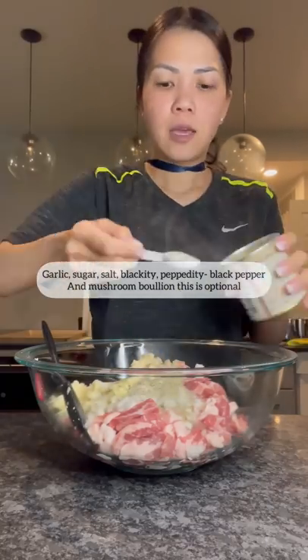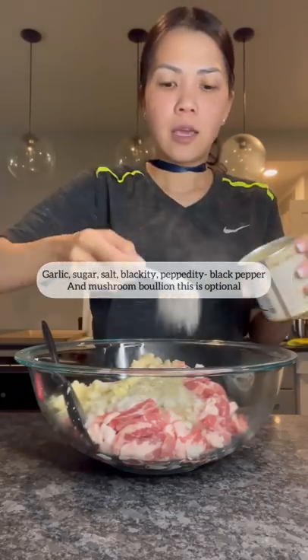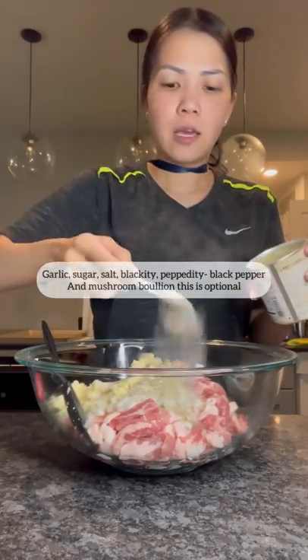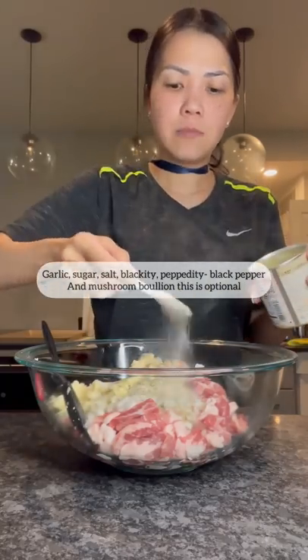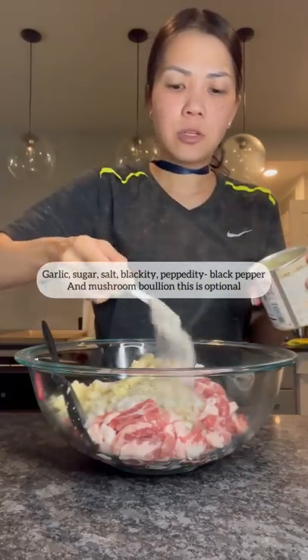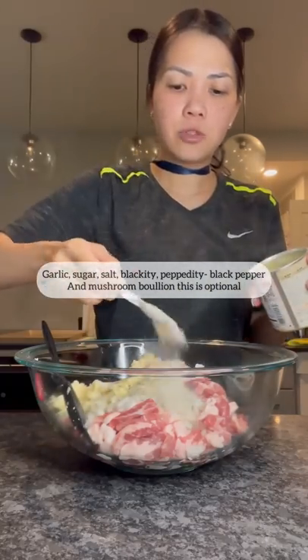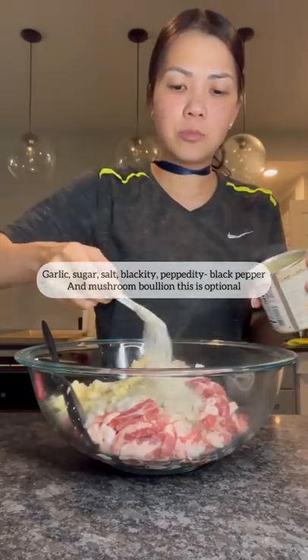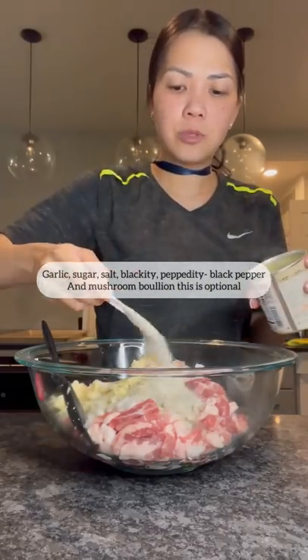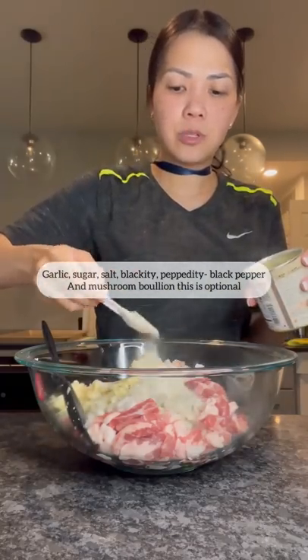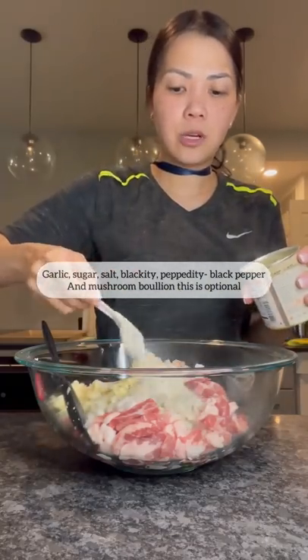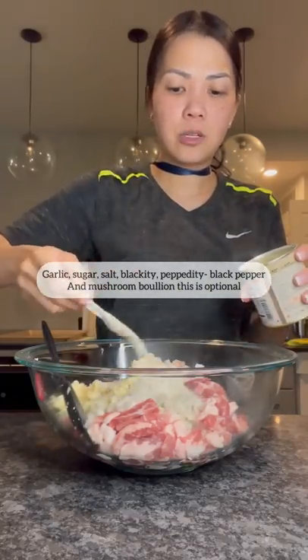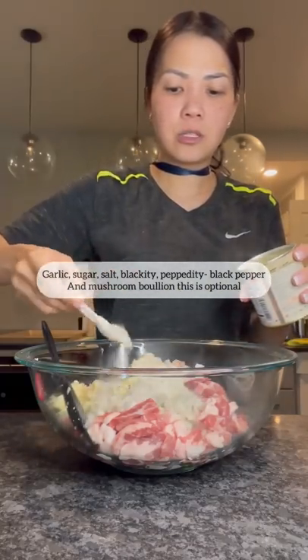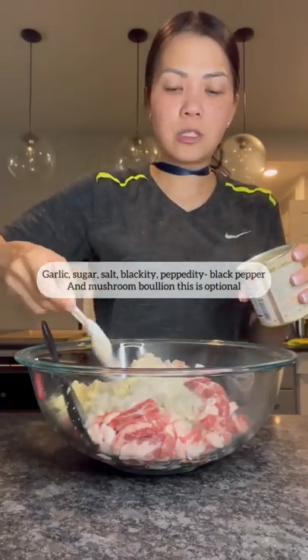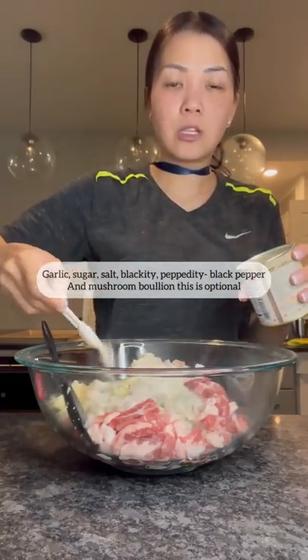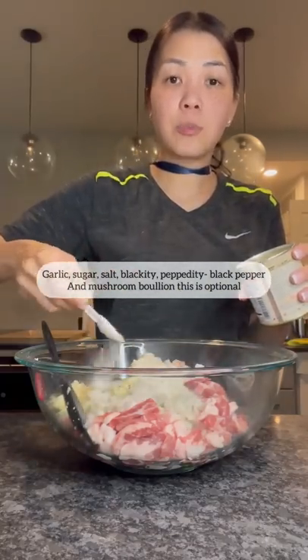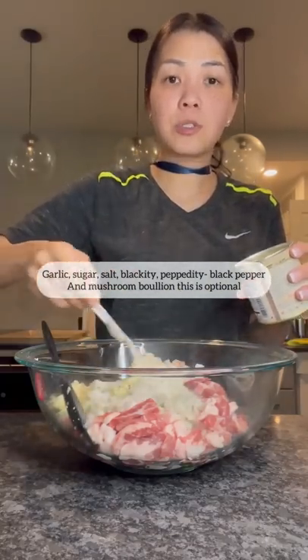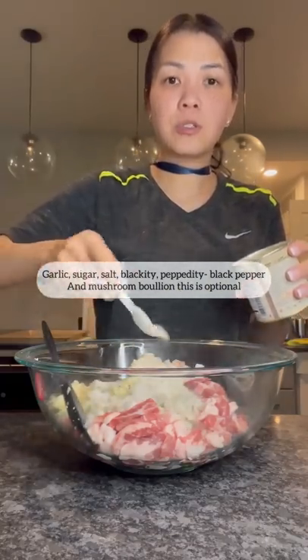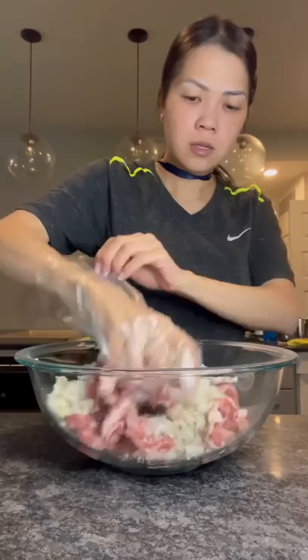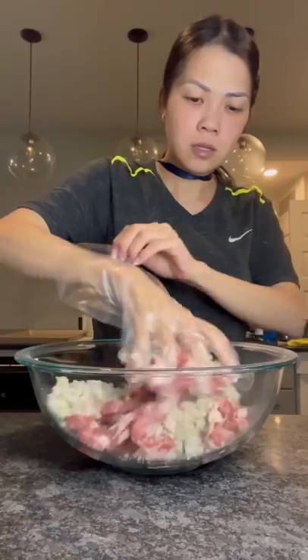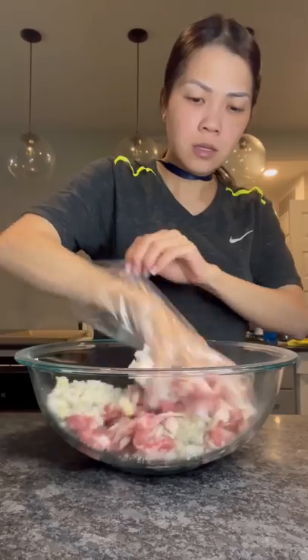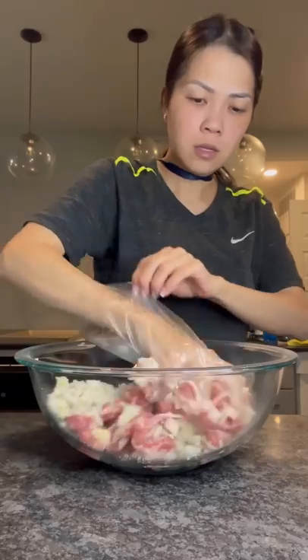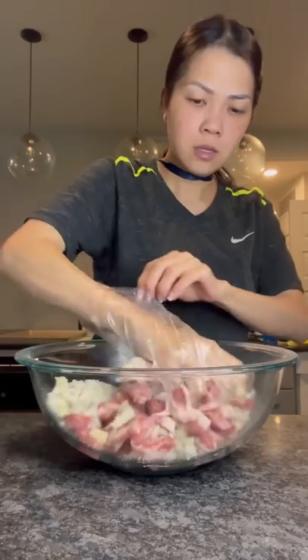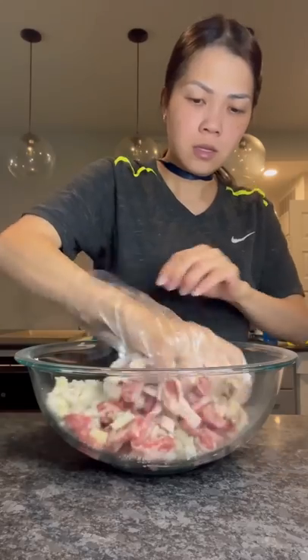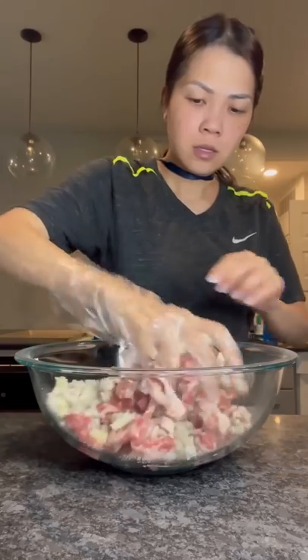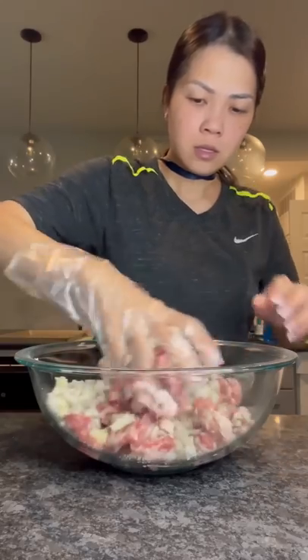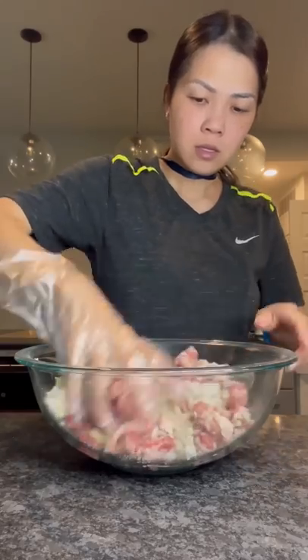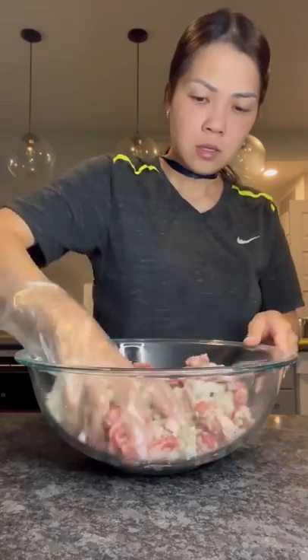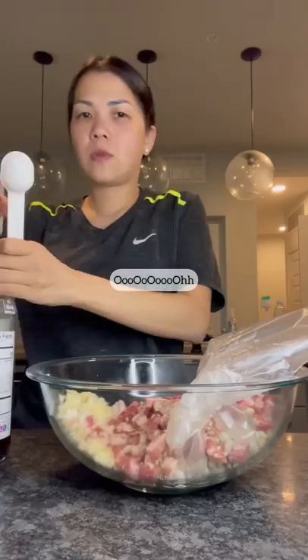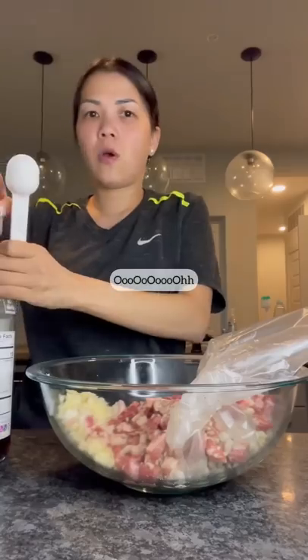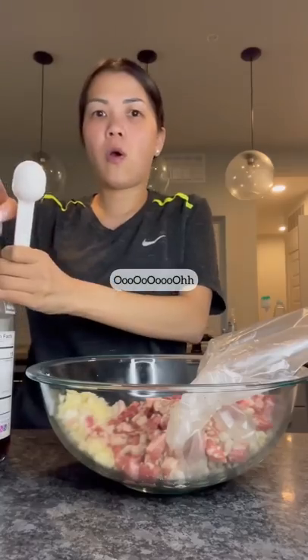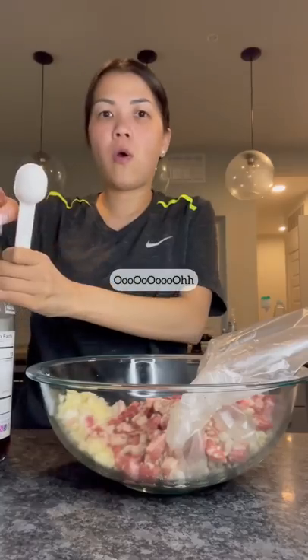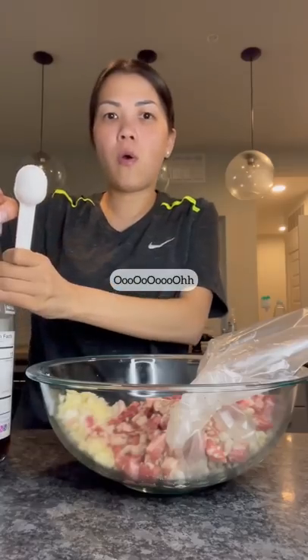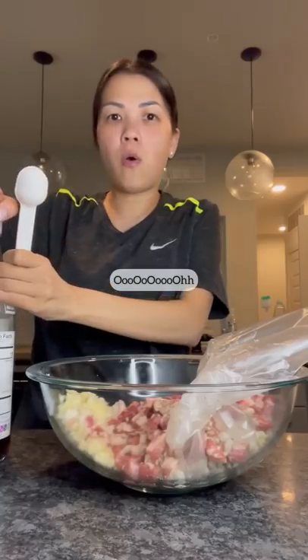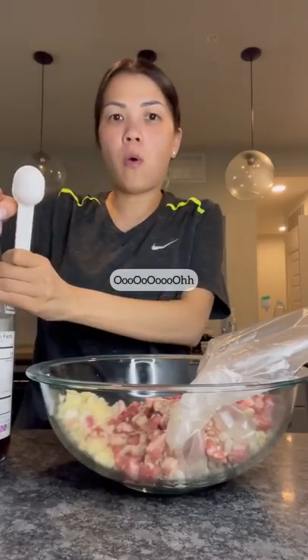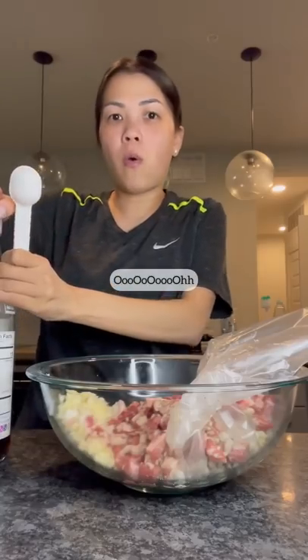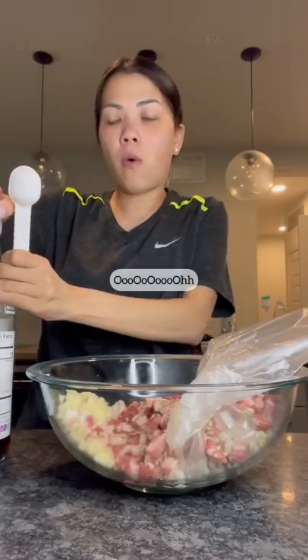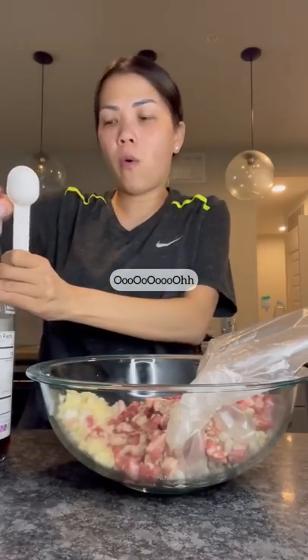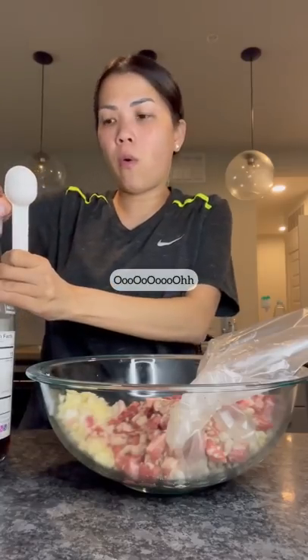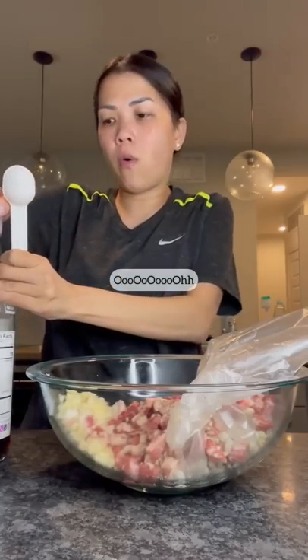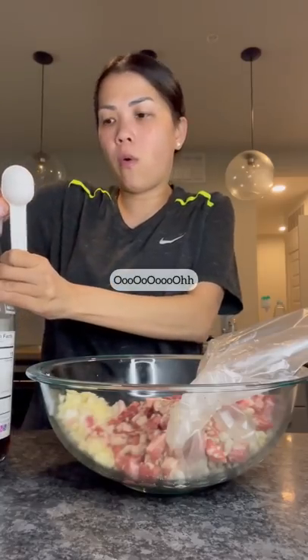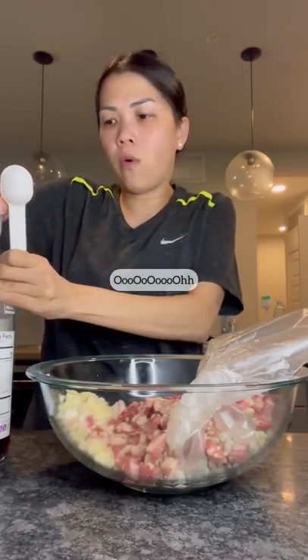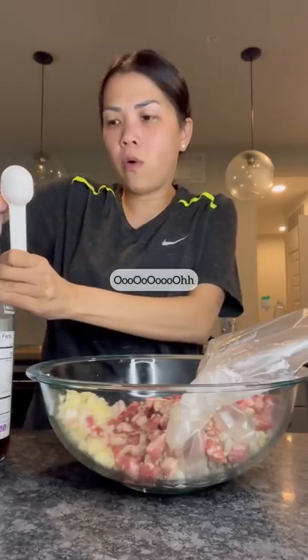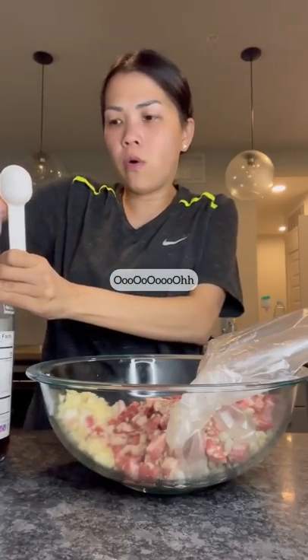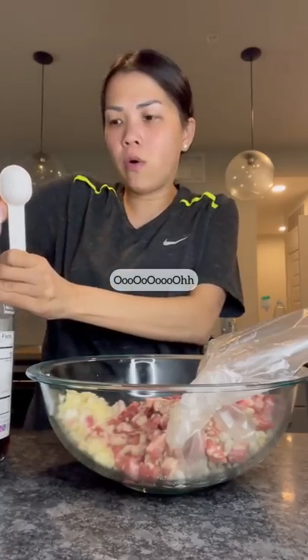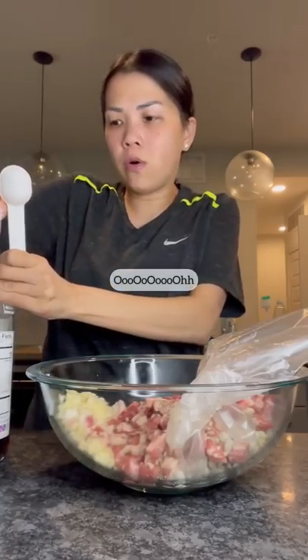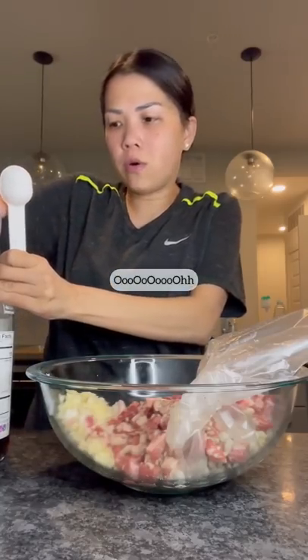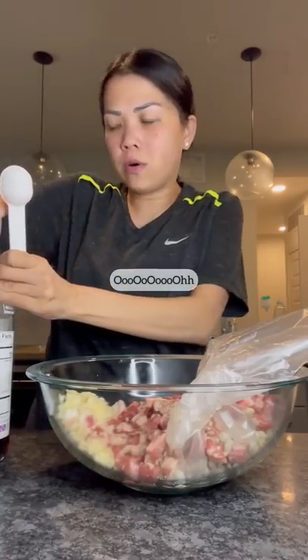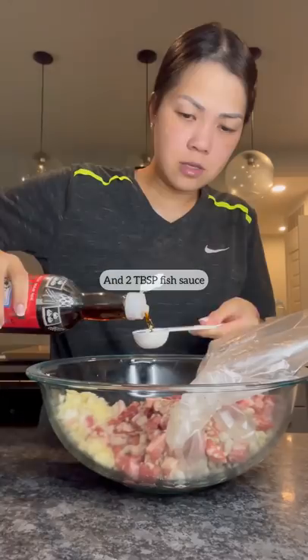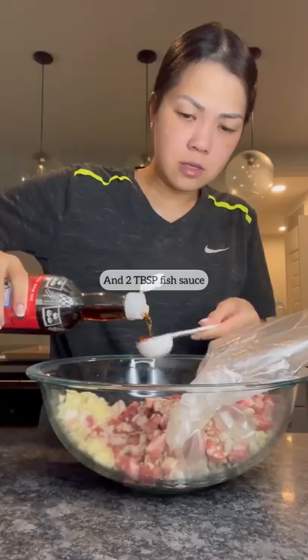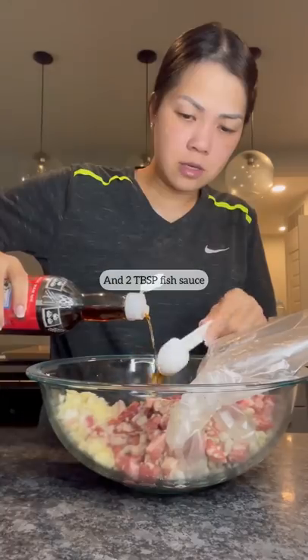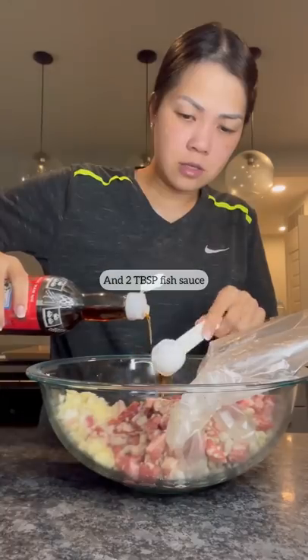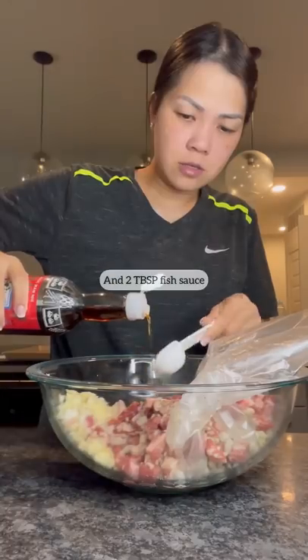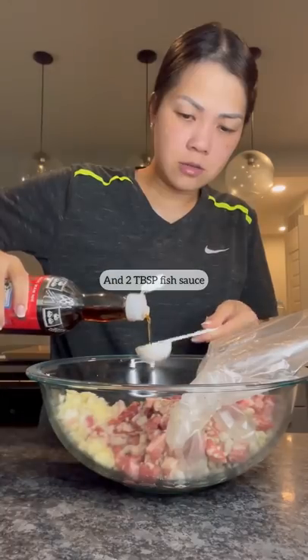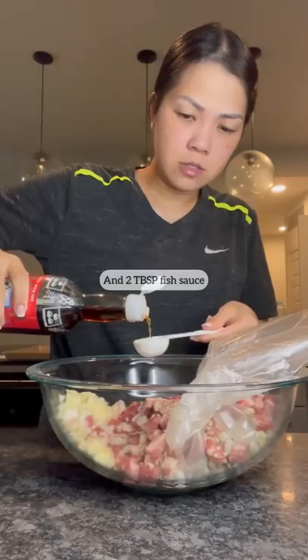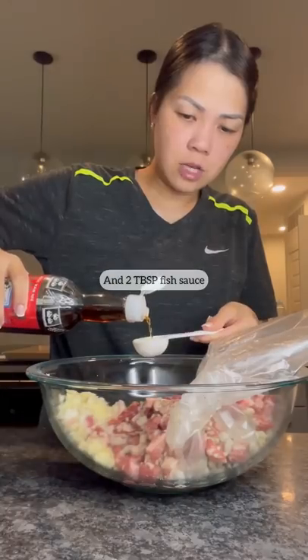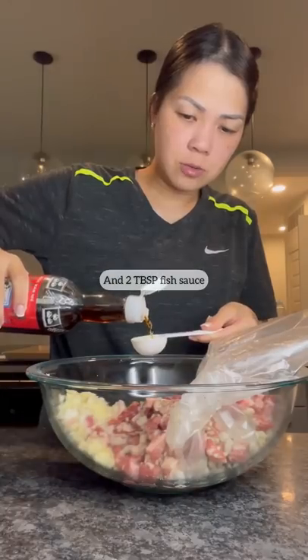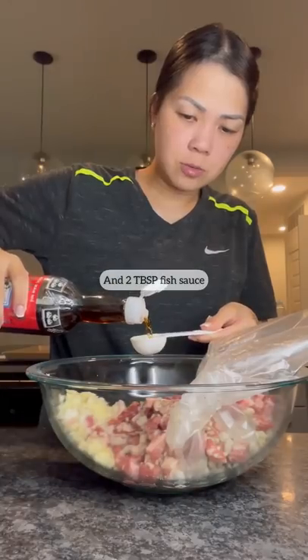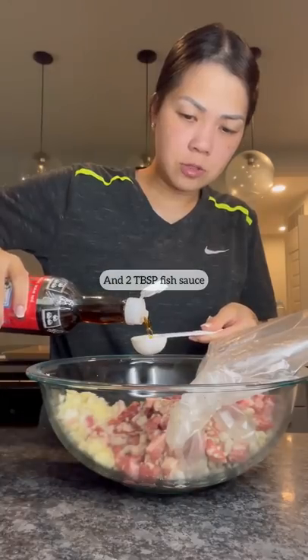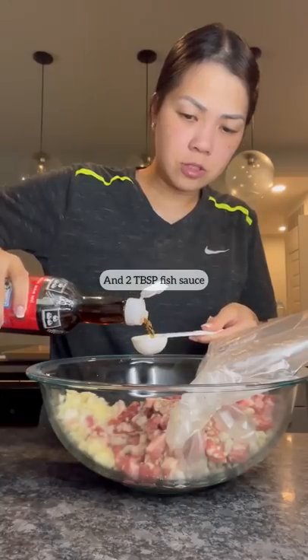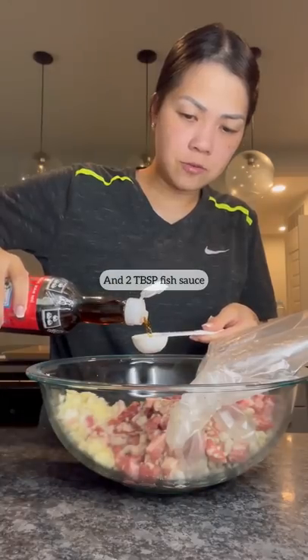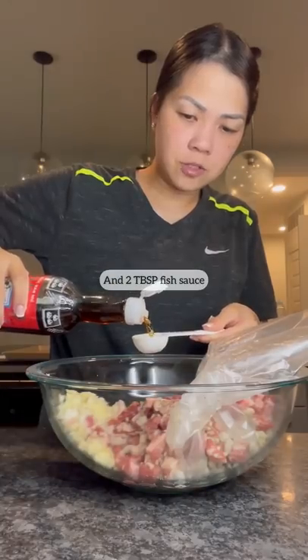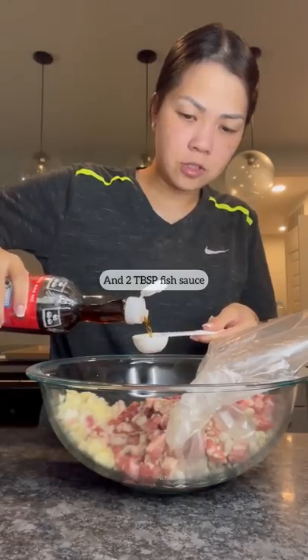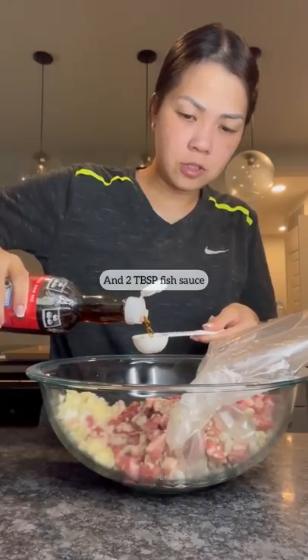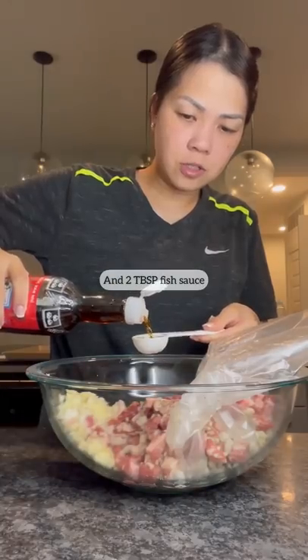And mushroom bouillon — this is optional. And two tablespoons of fish sauce.